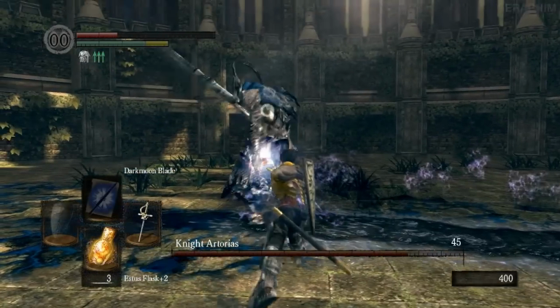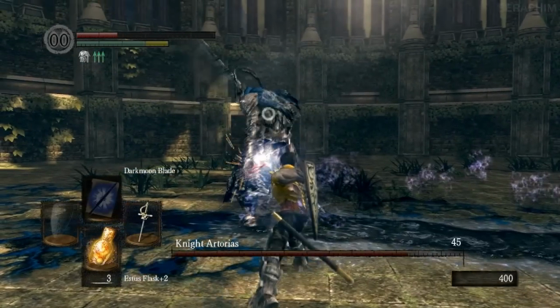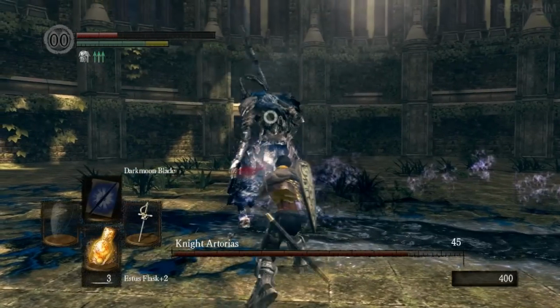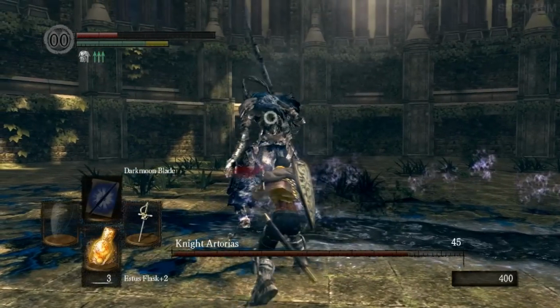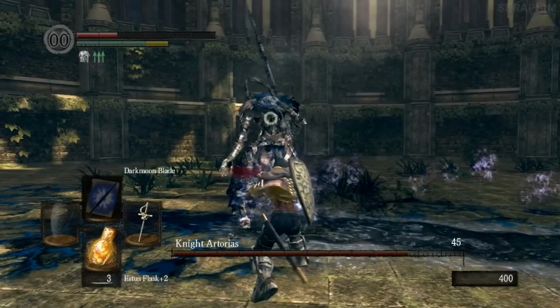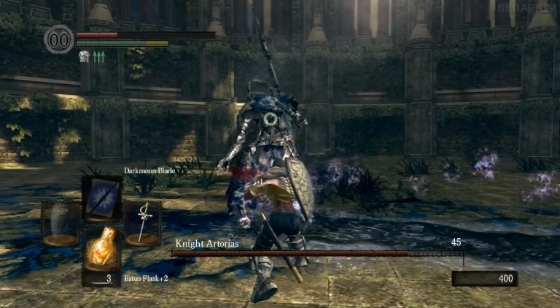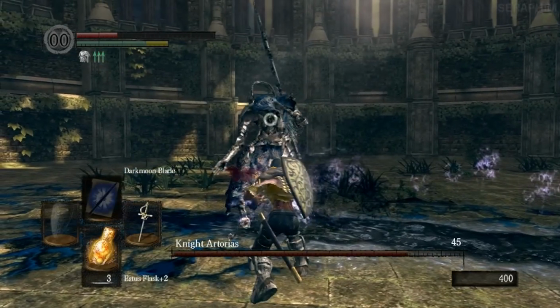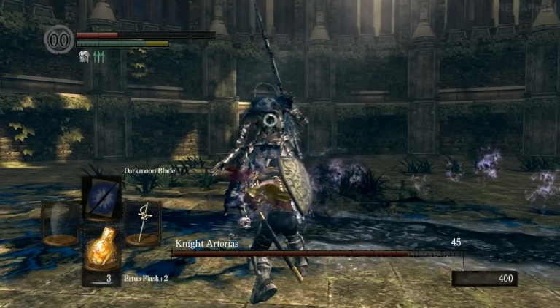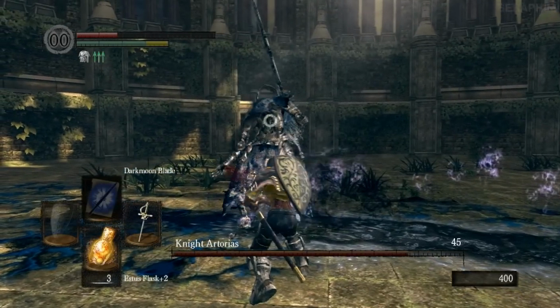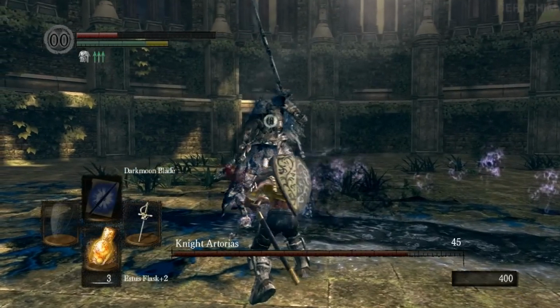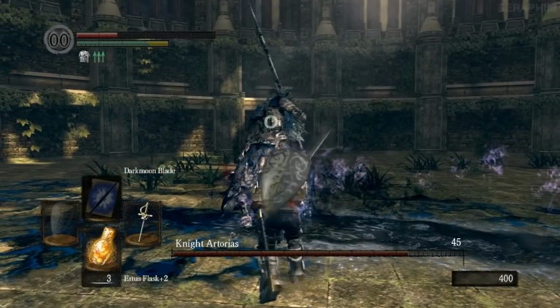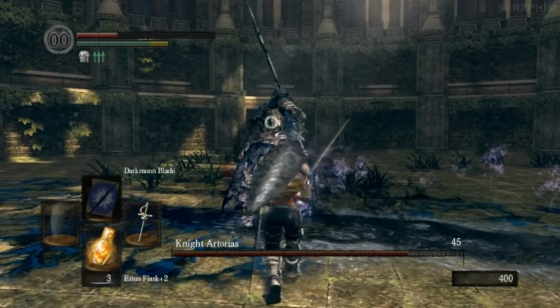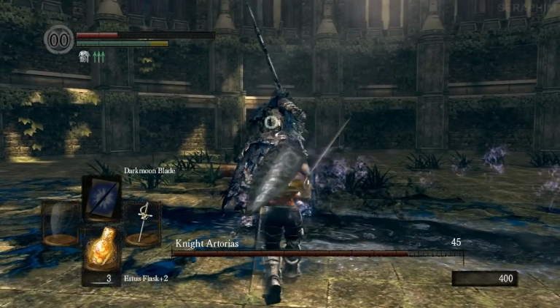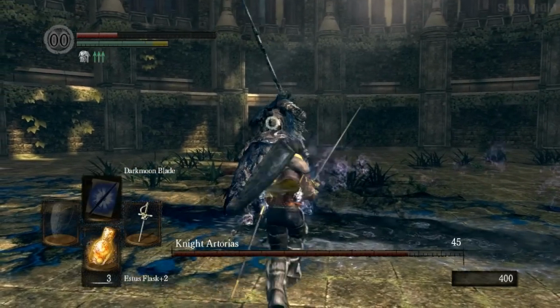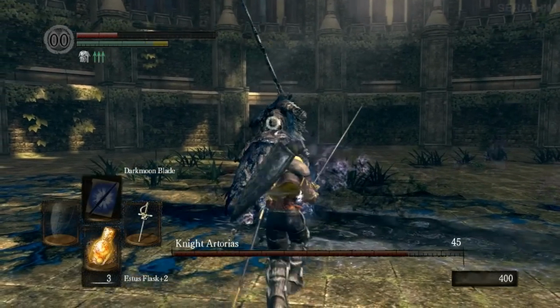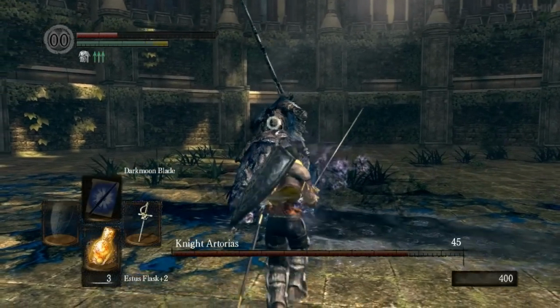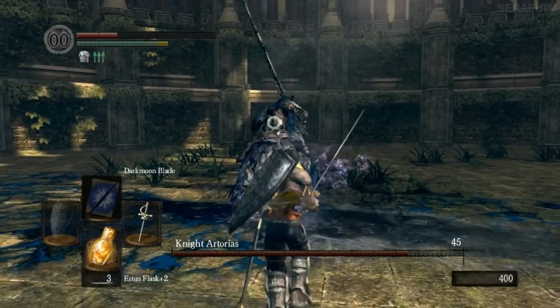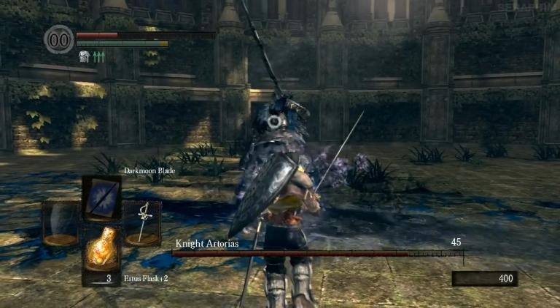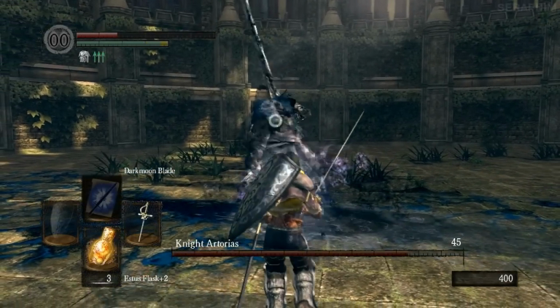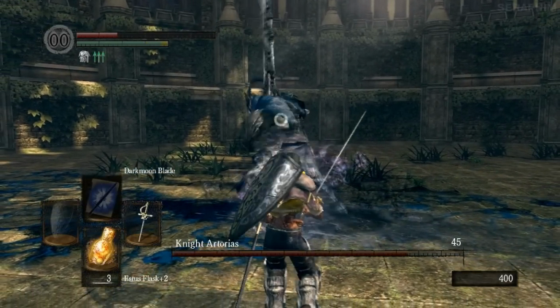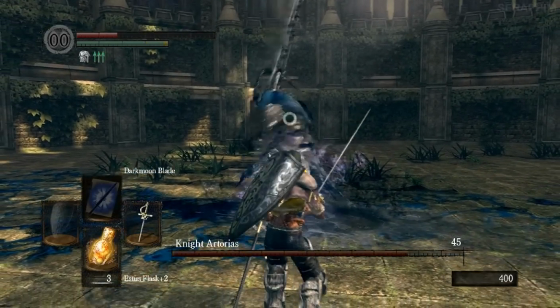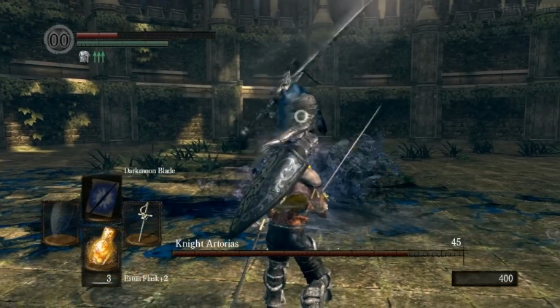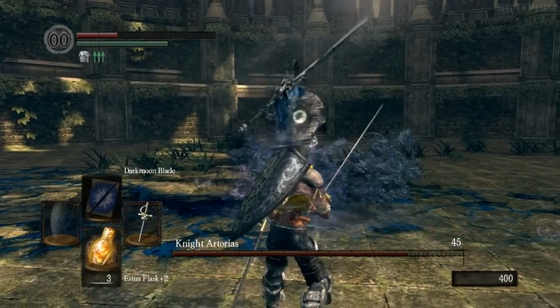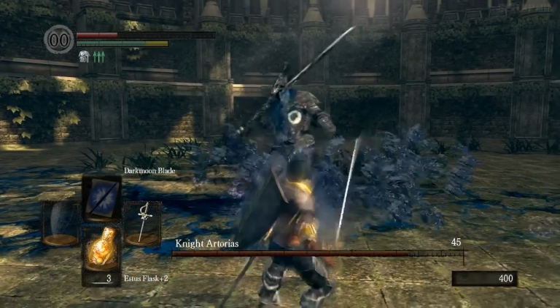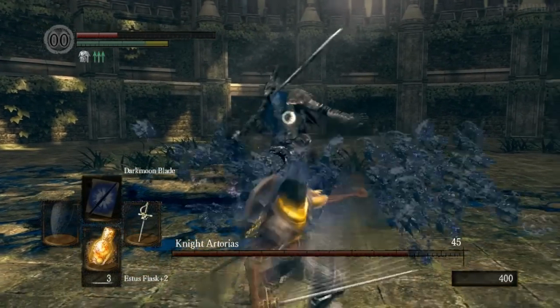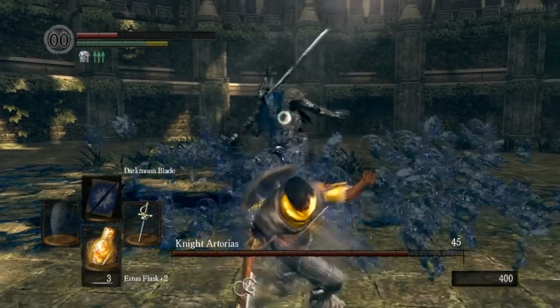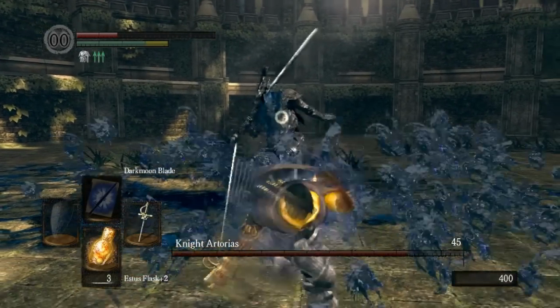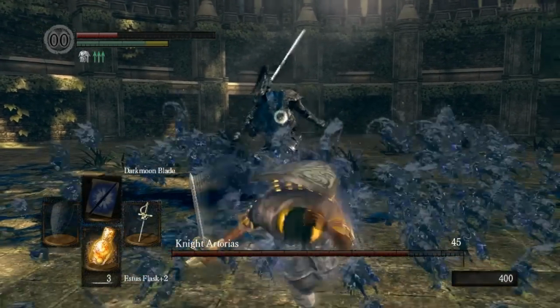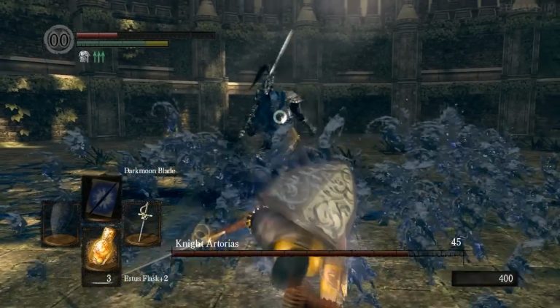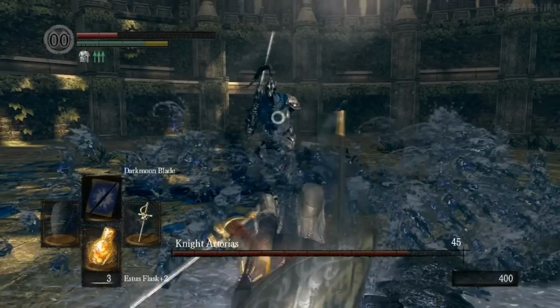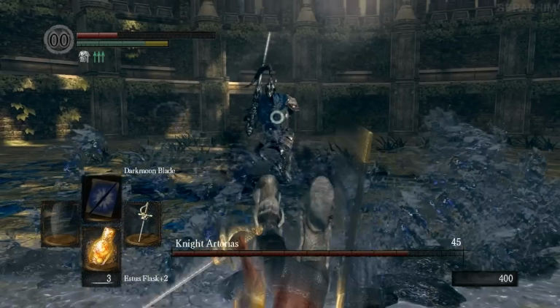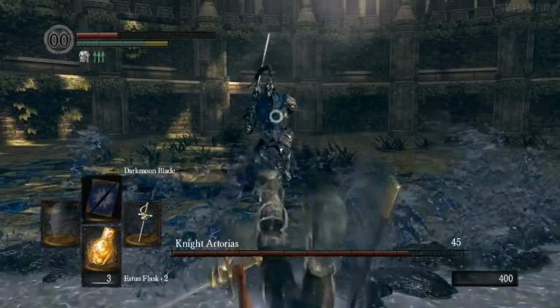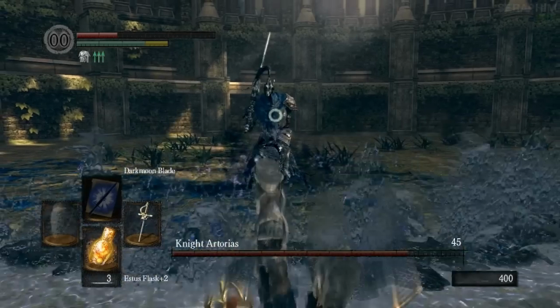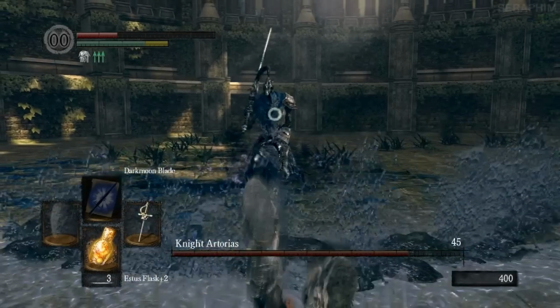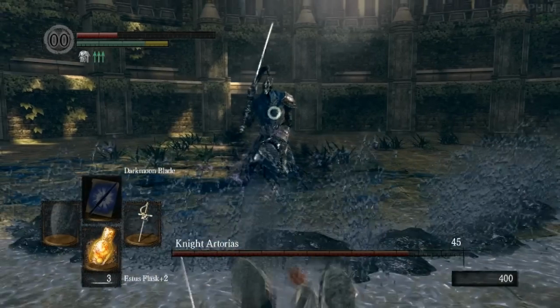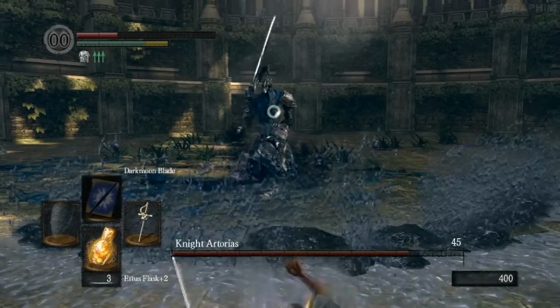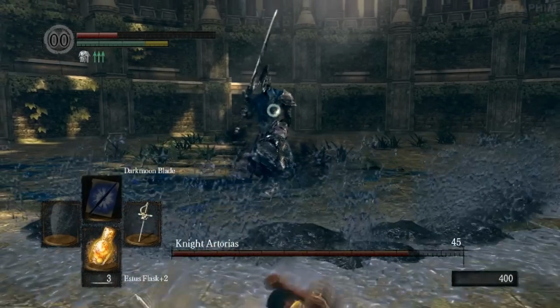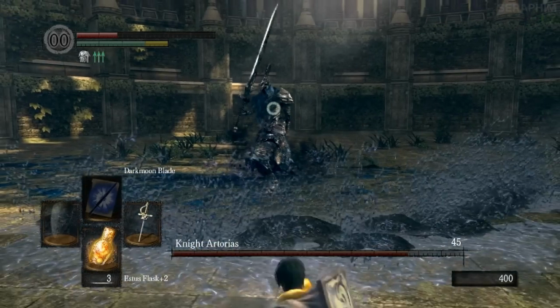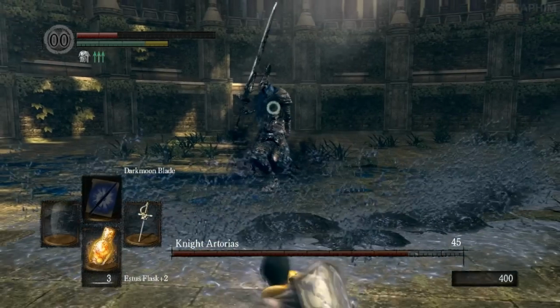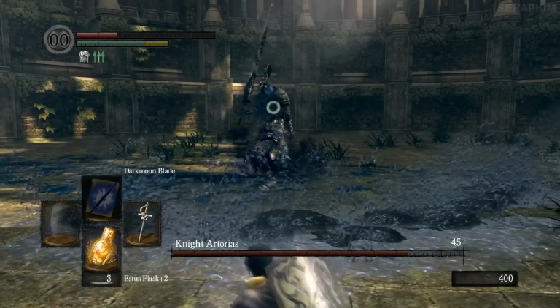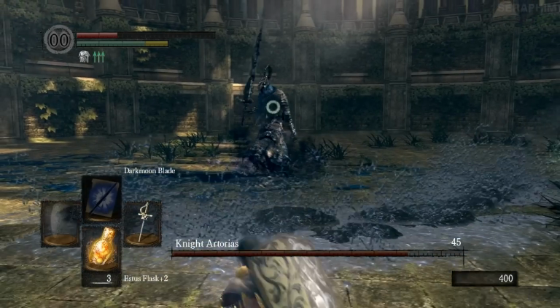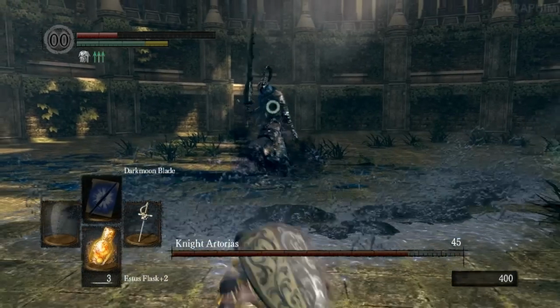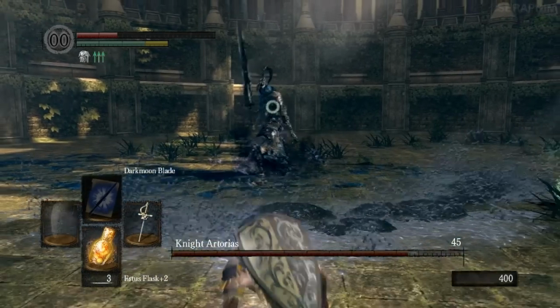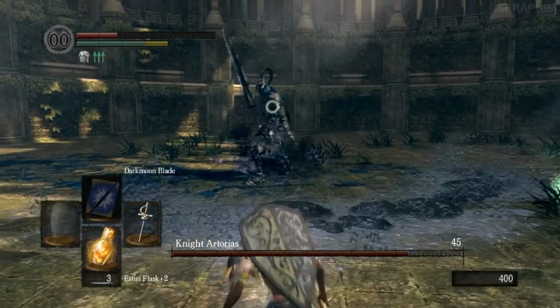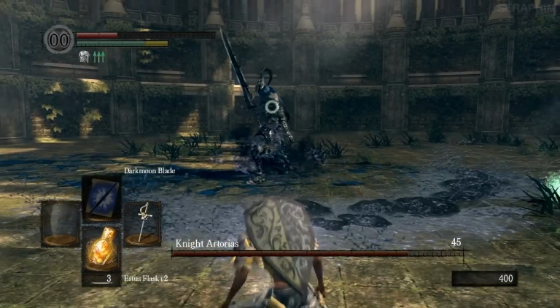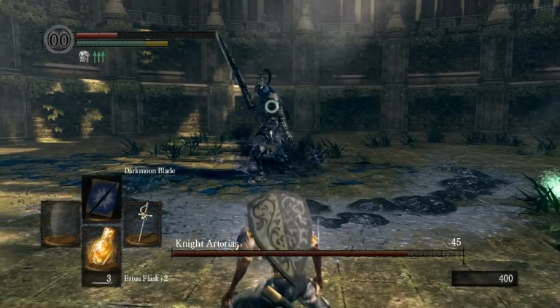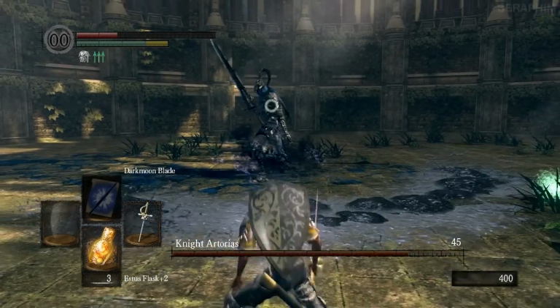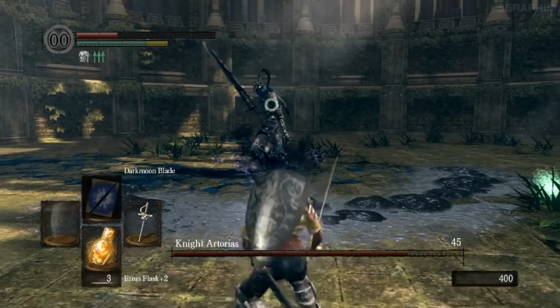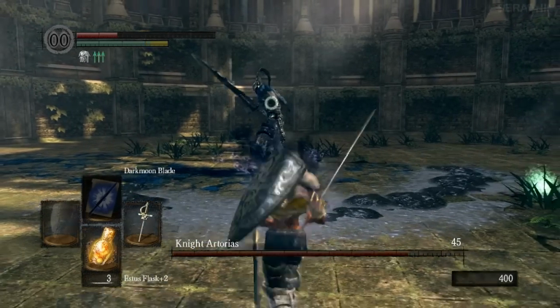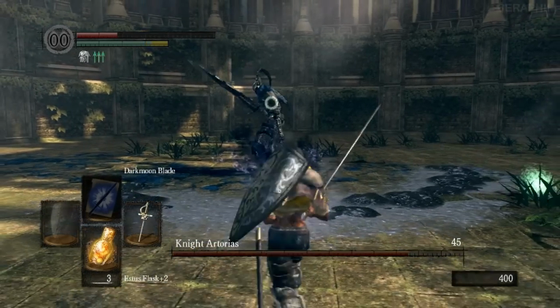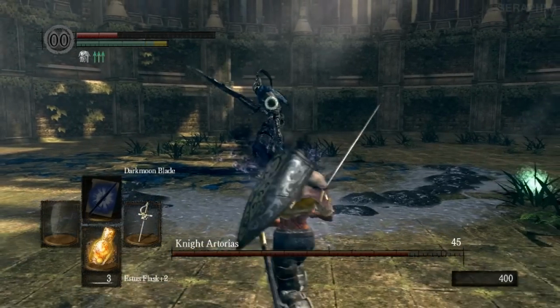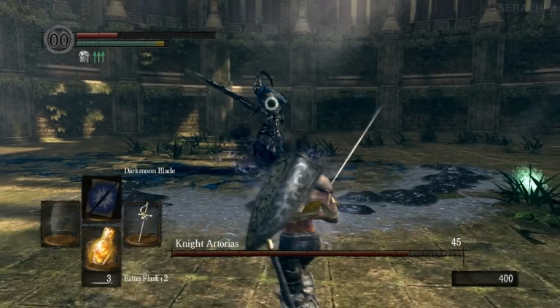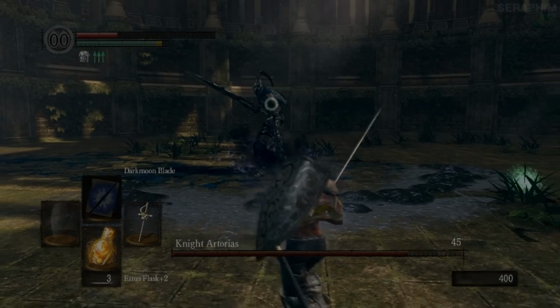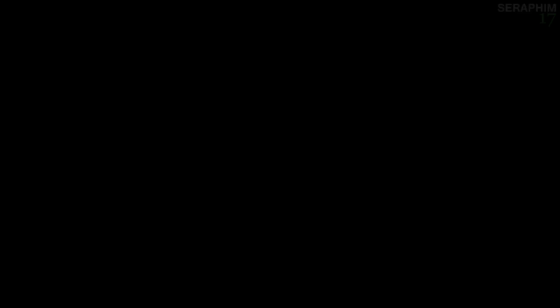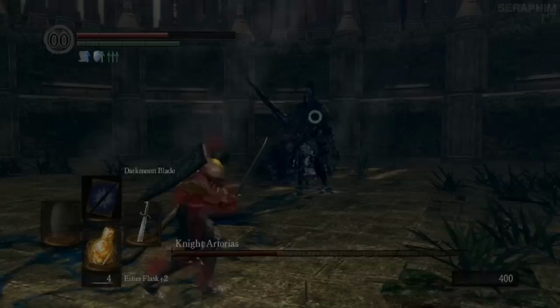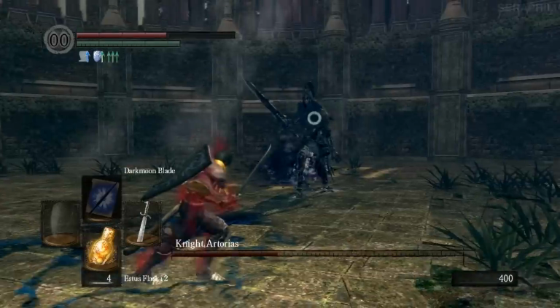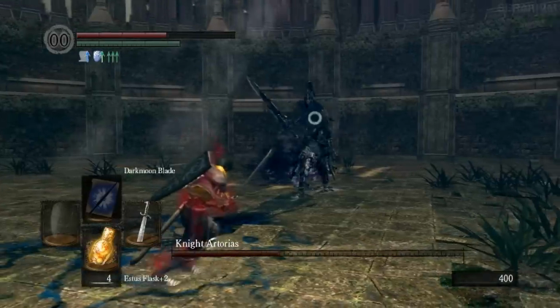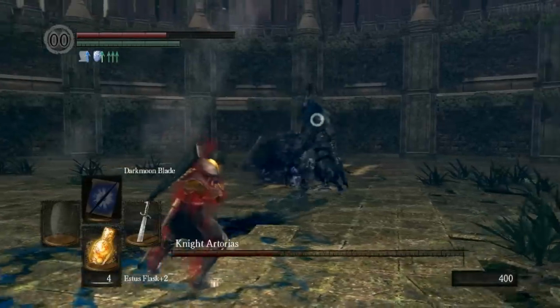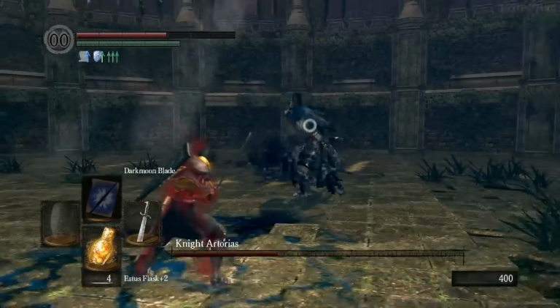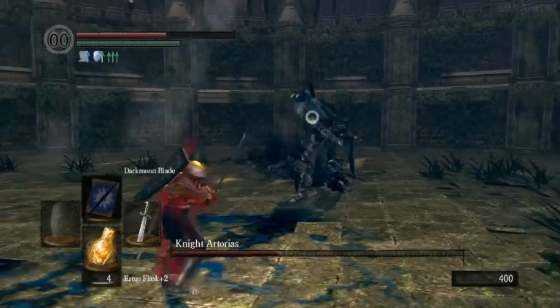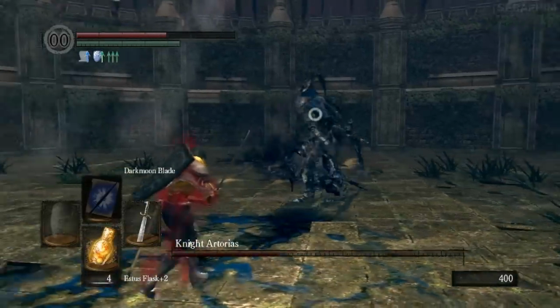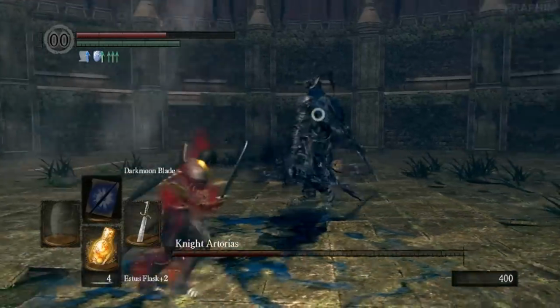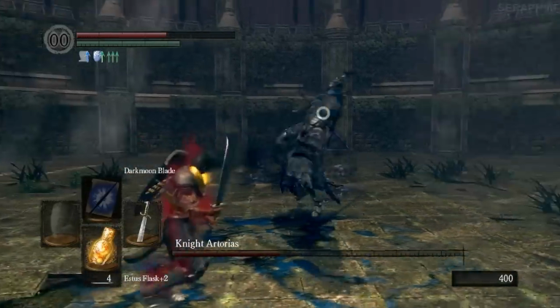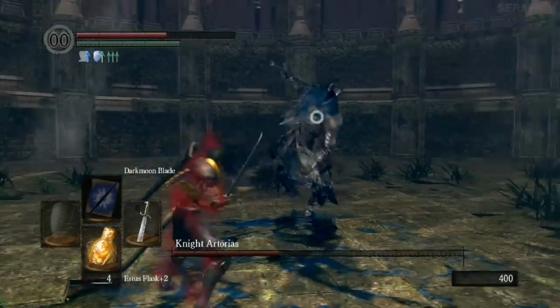This is when he flings projectiles at you. He only does this when you're generally standing behind him. You can block it, but it generally drains a lot of stamina, so I would evade.